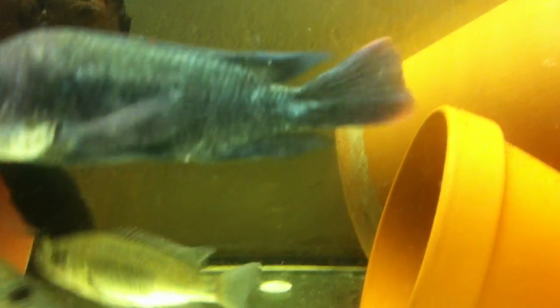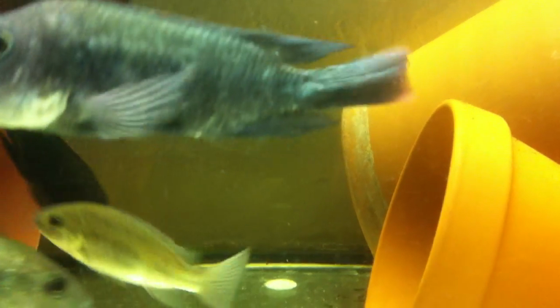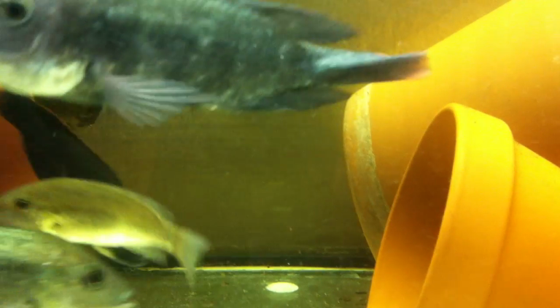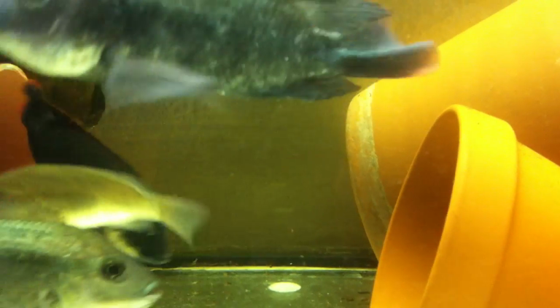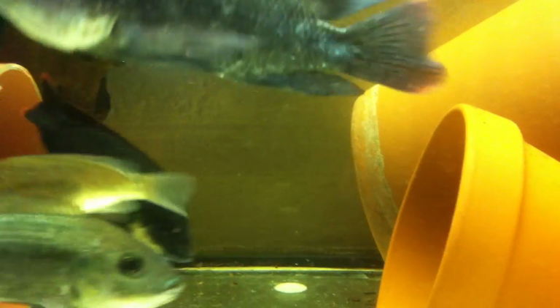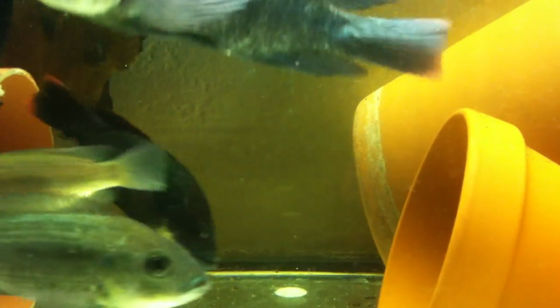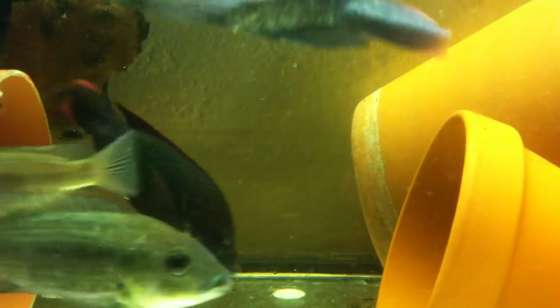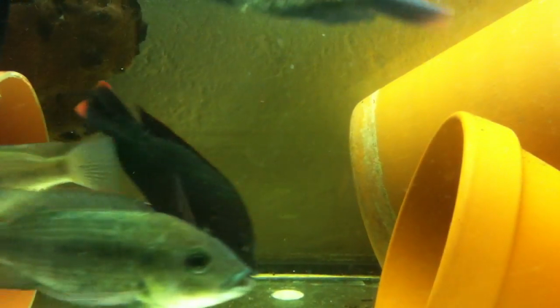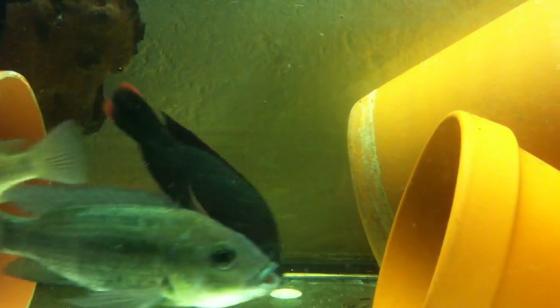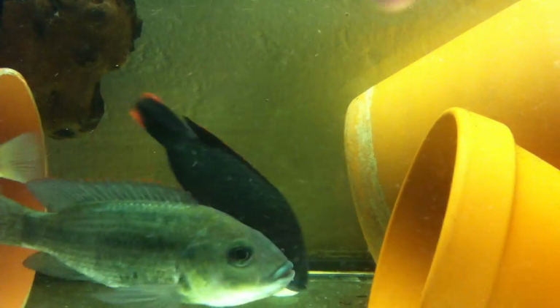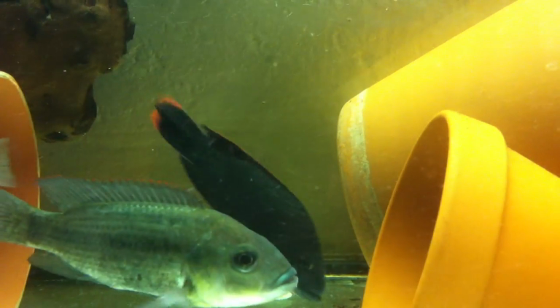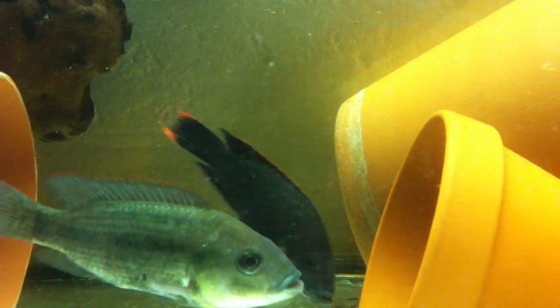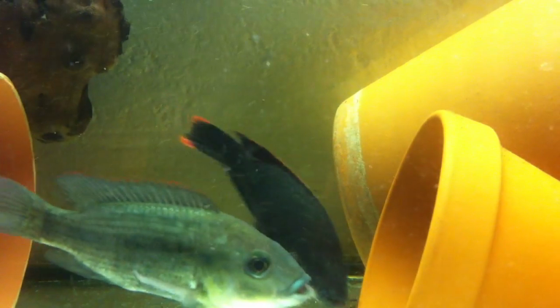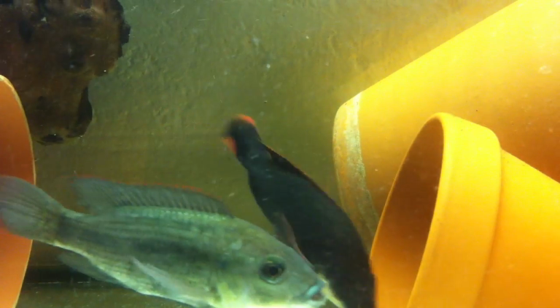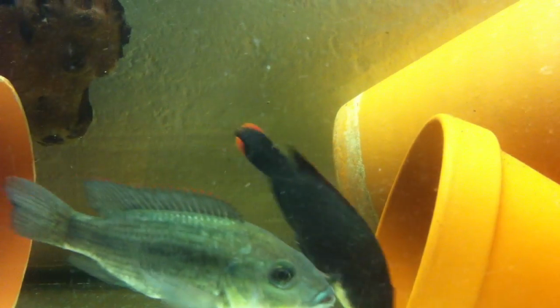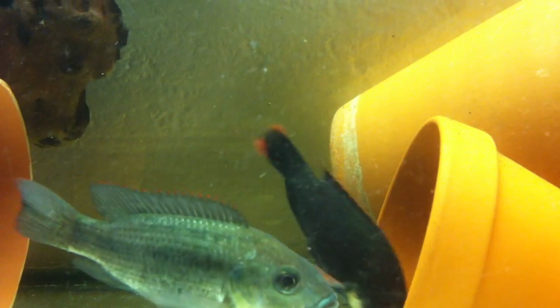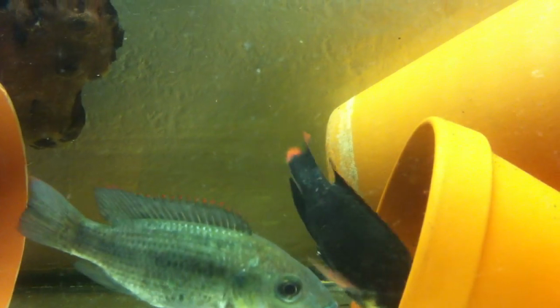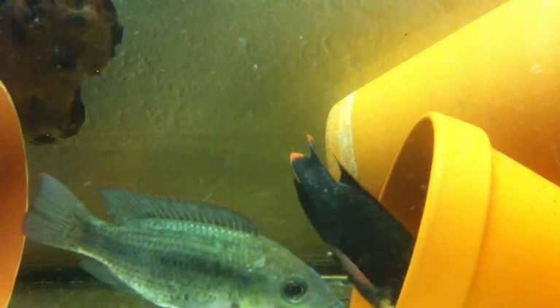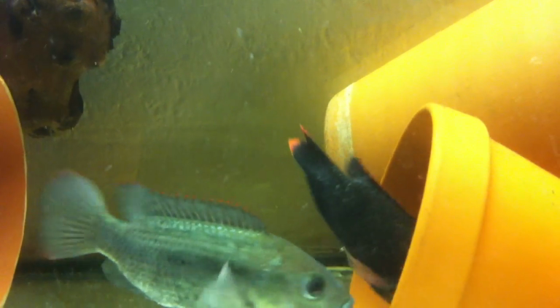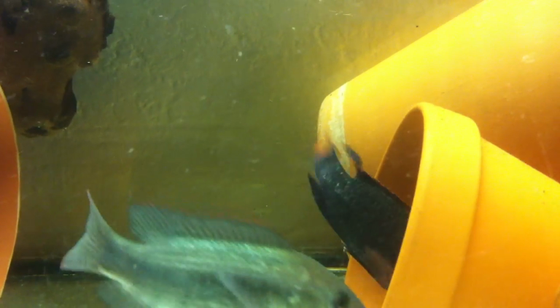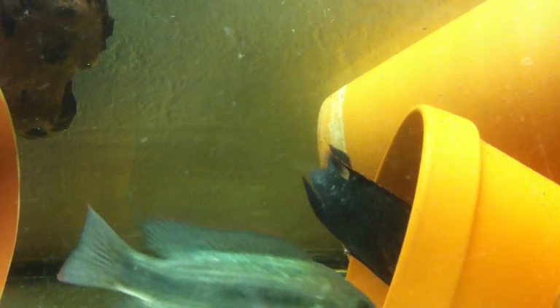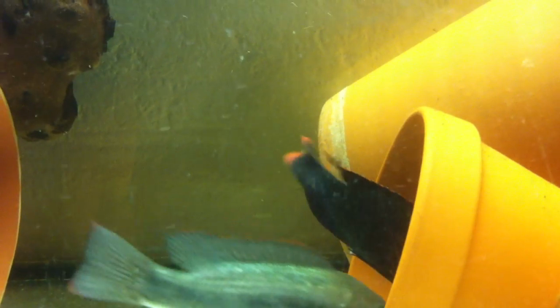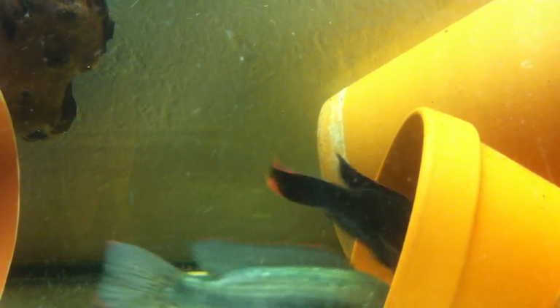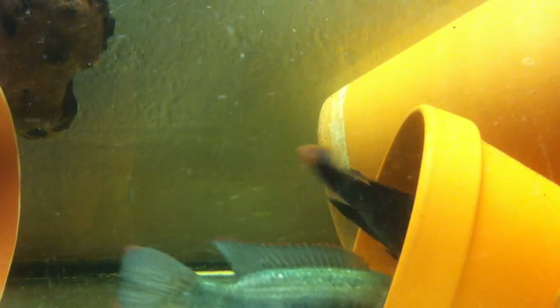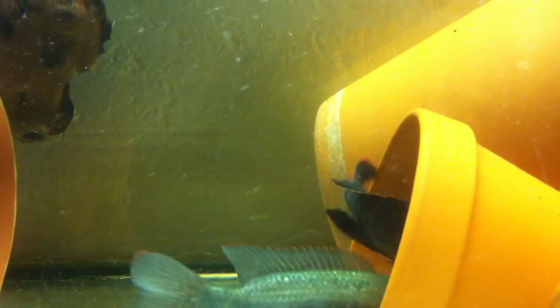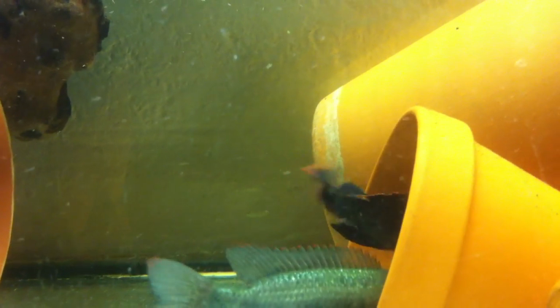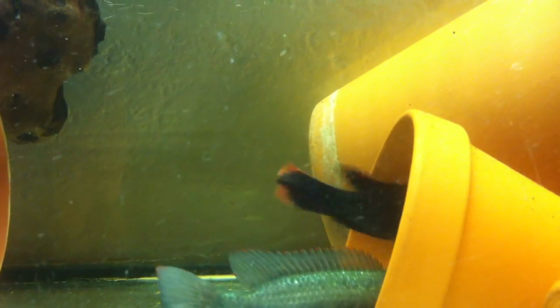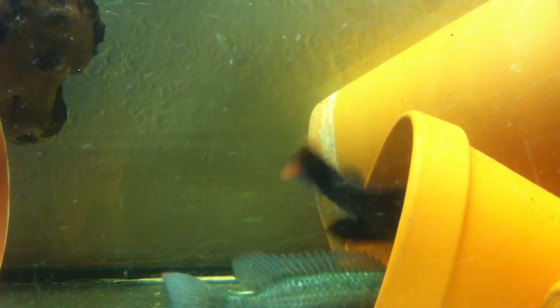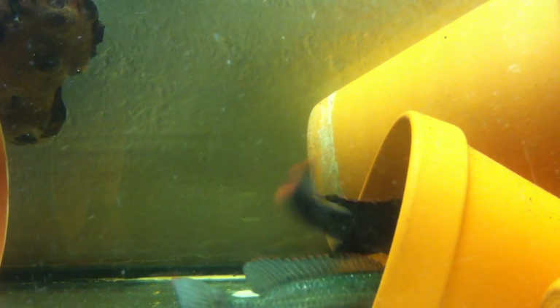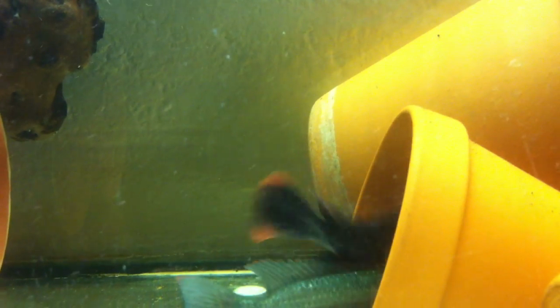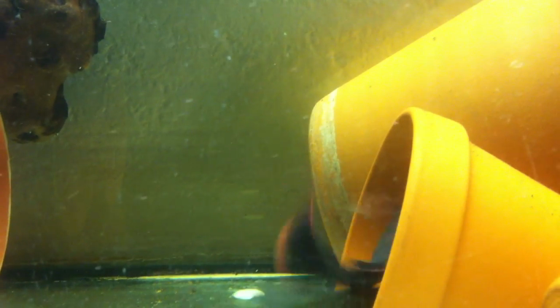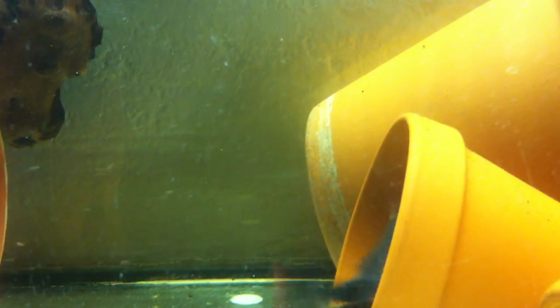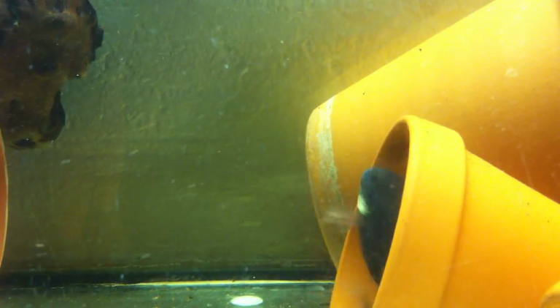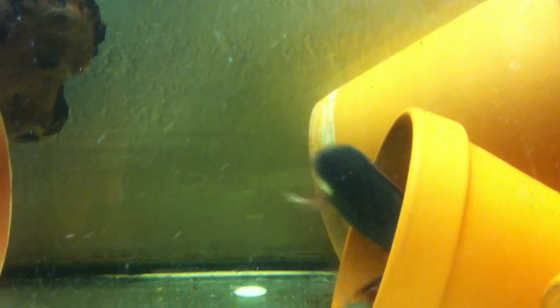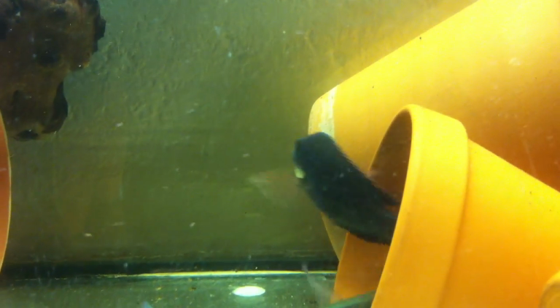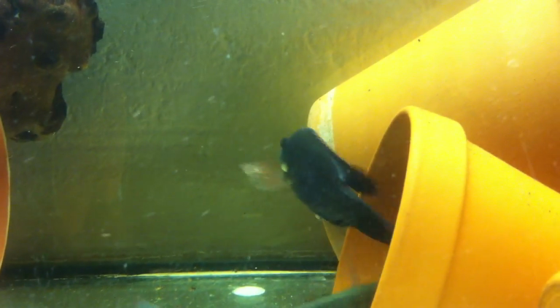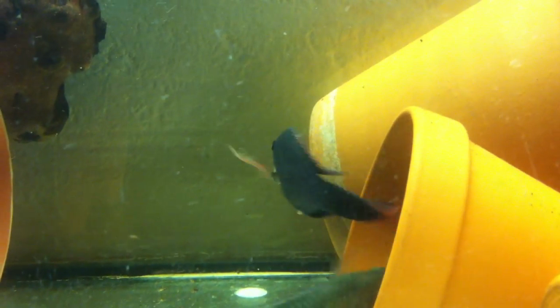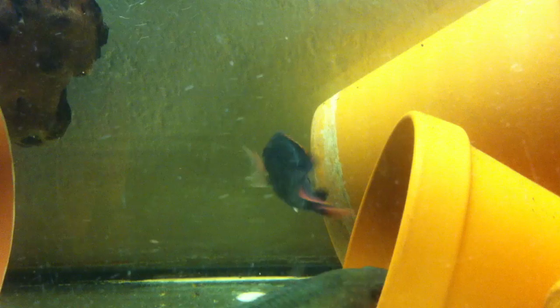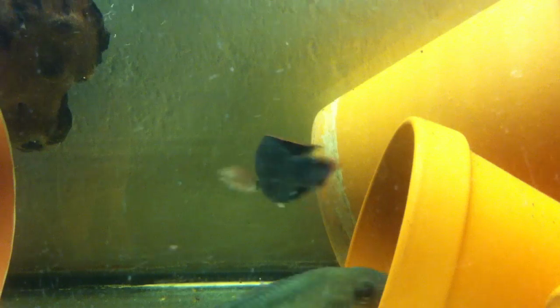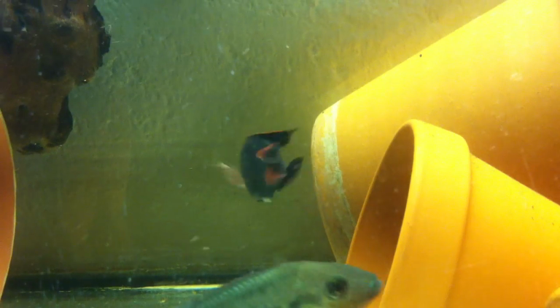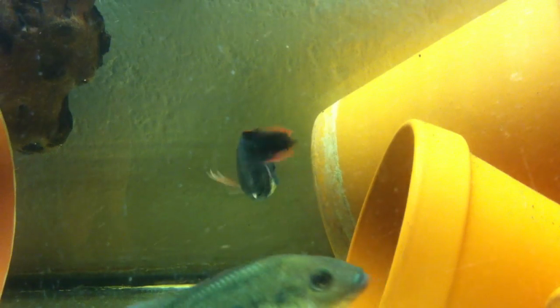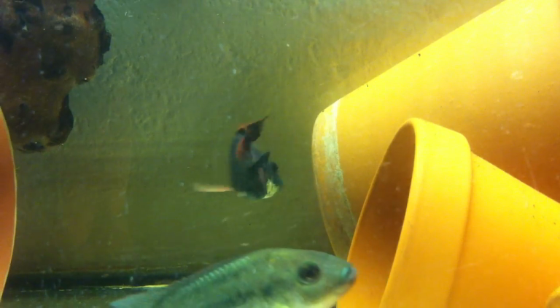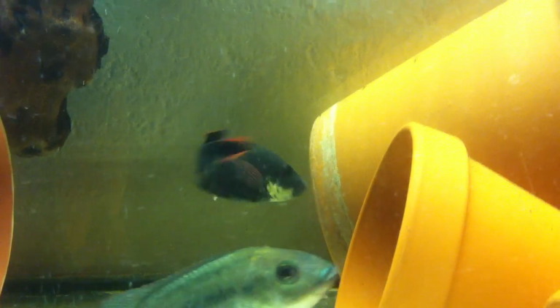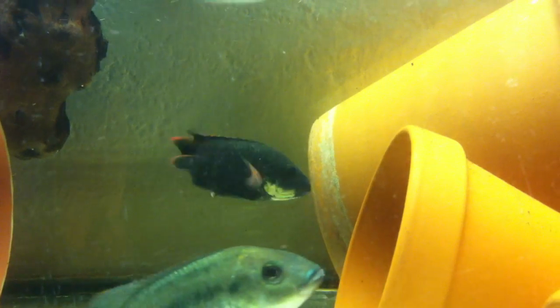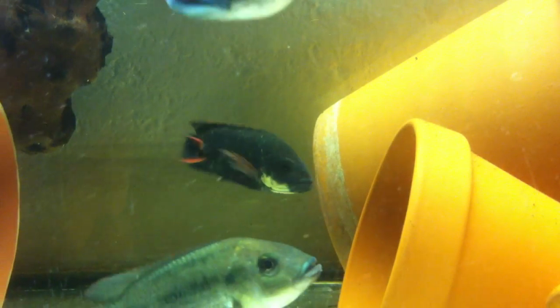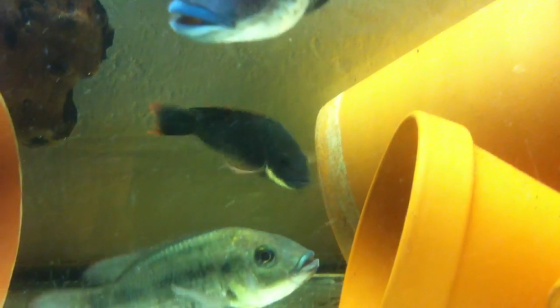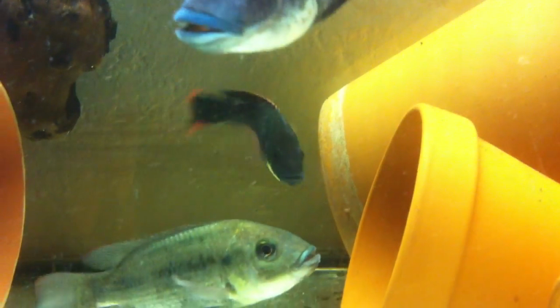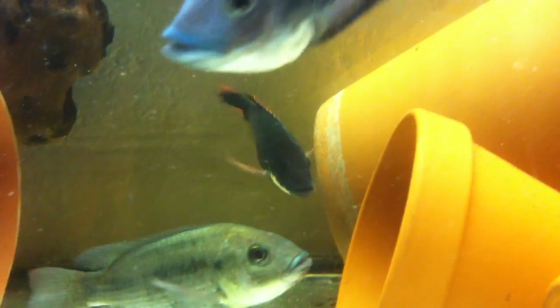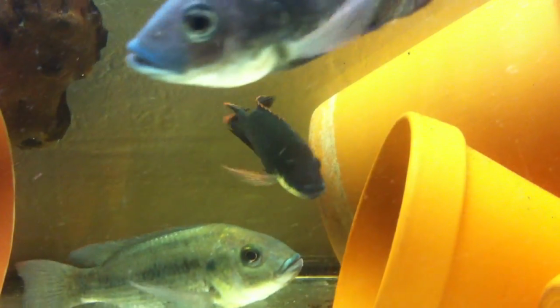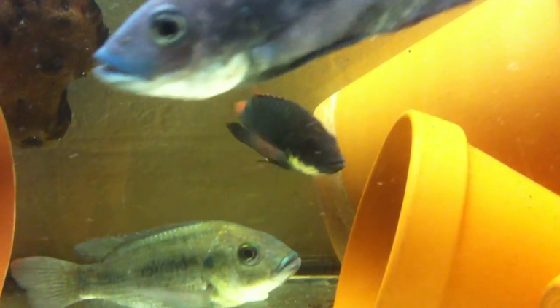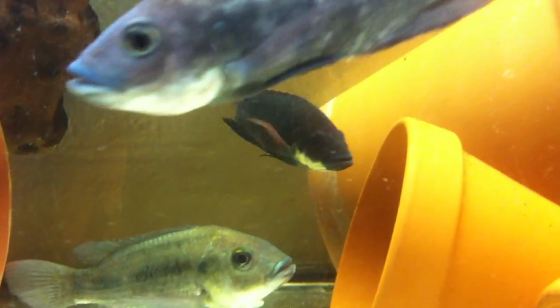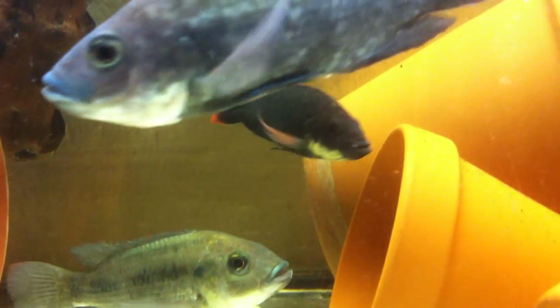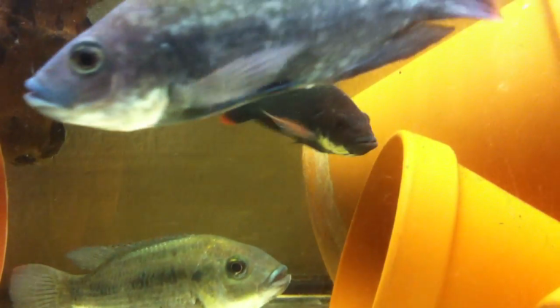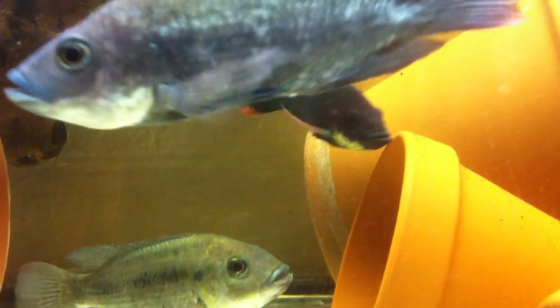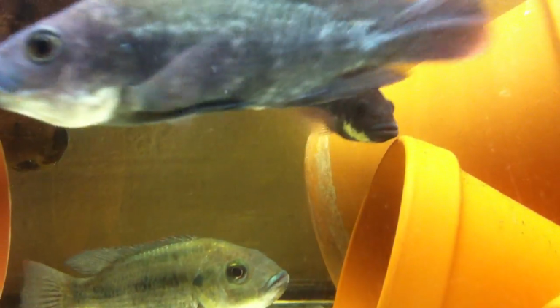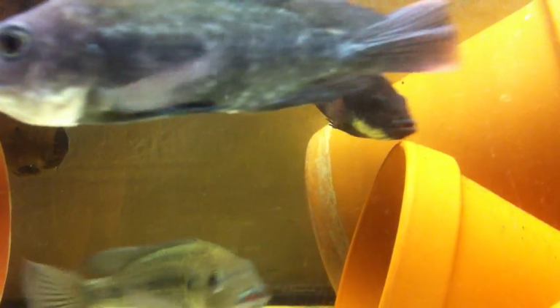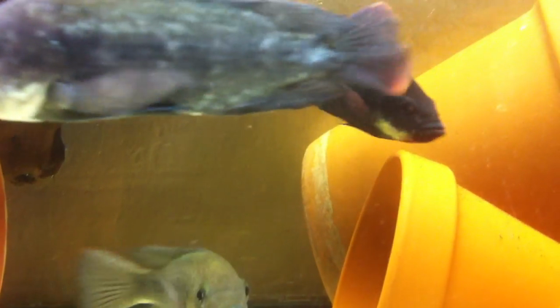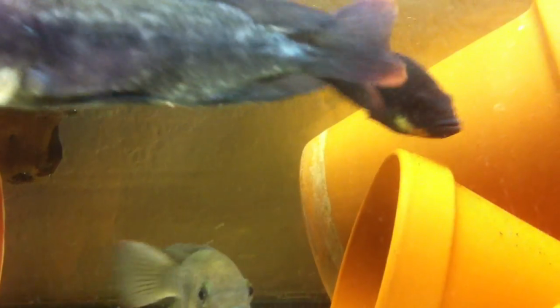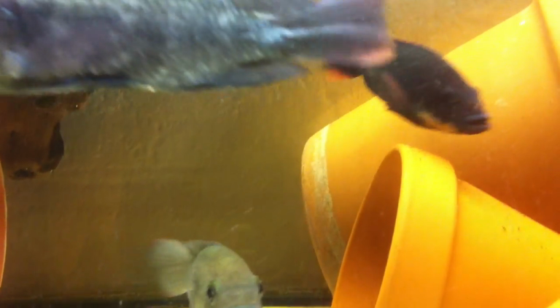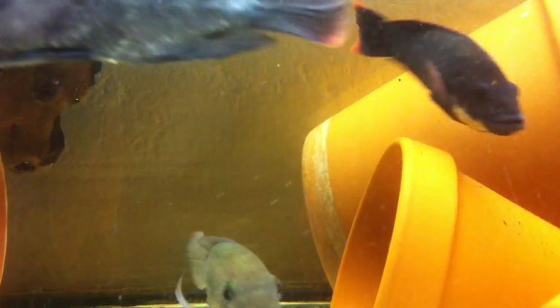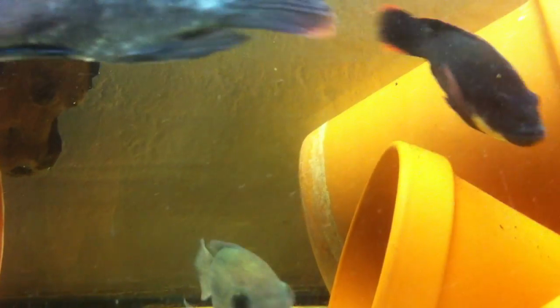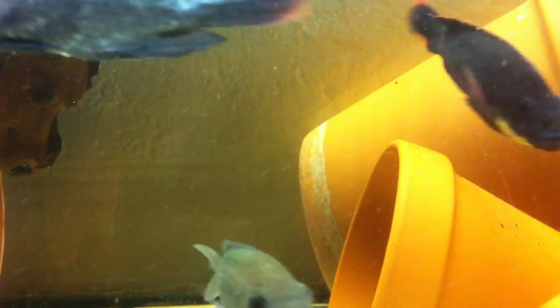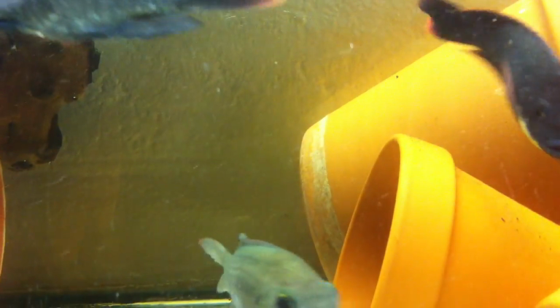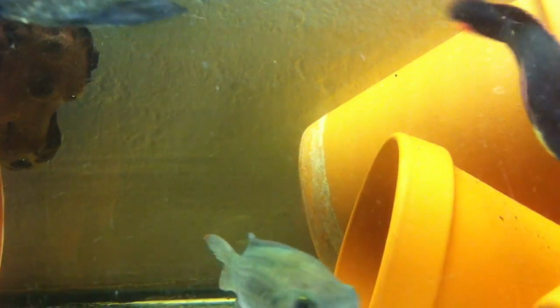Hey everyone, welcome back to Aquaponic Gardens in Switzerland. I thought to do a quick update on my breeder colony of Mozambique Tilapias.